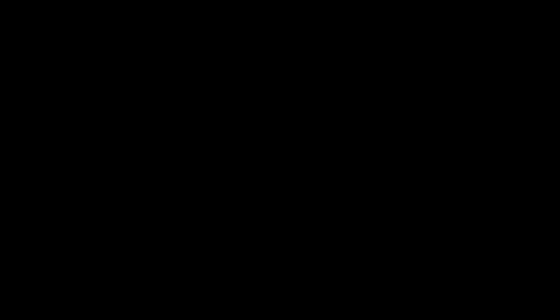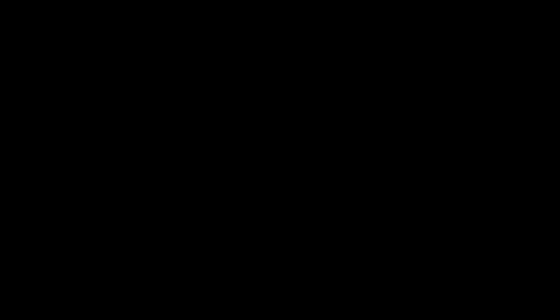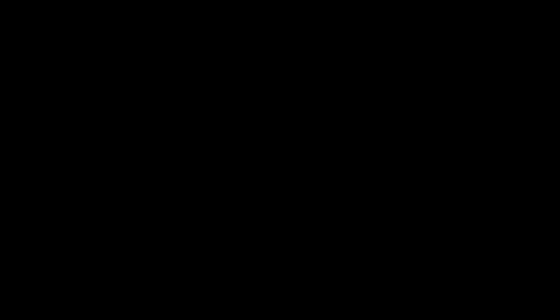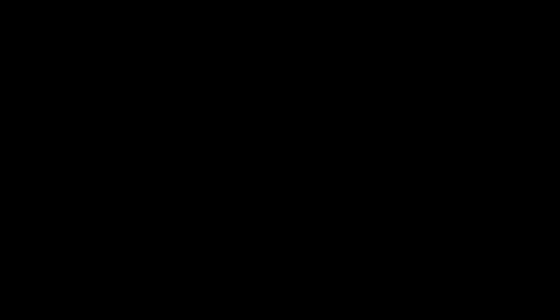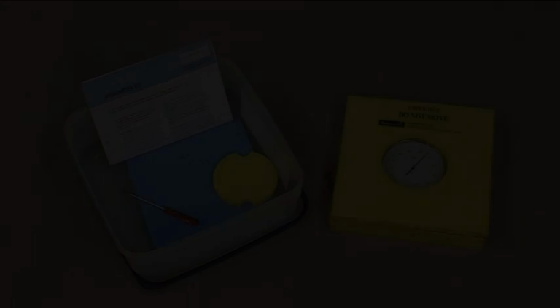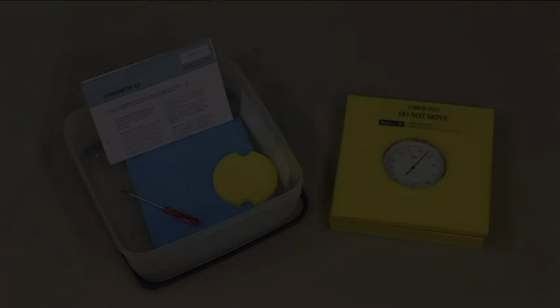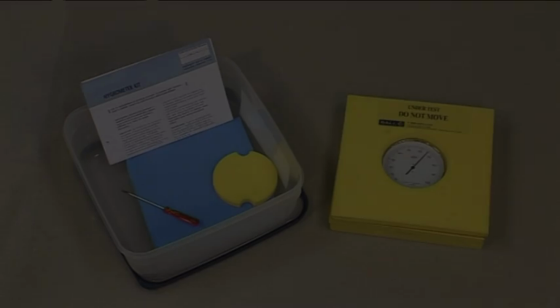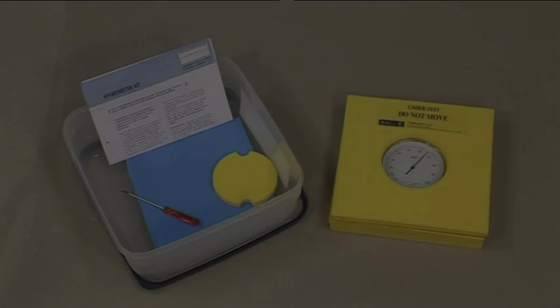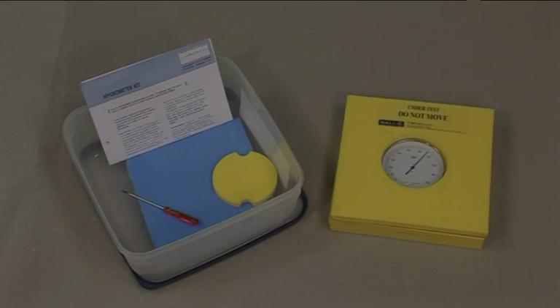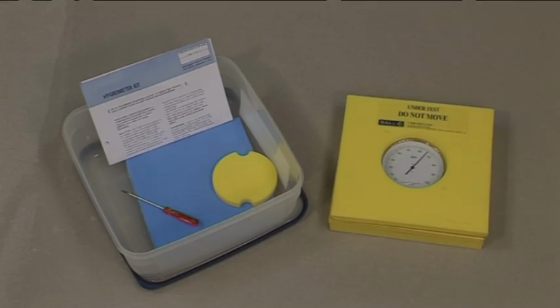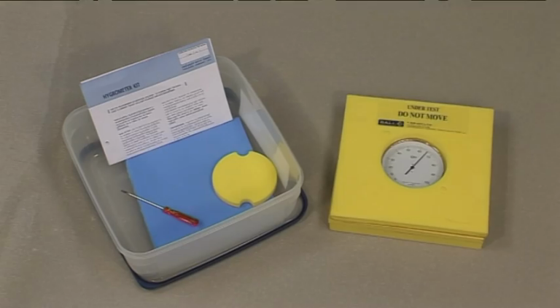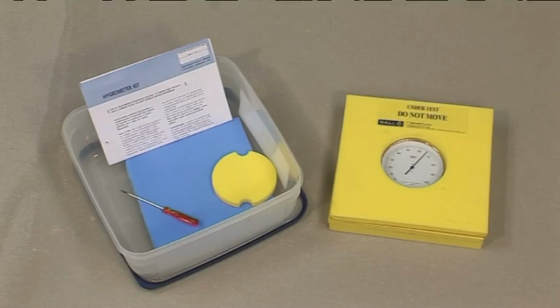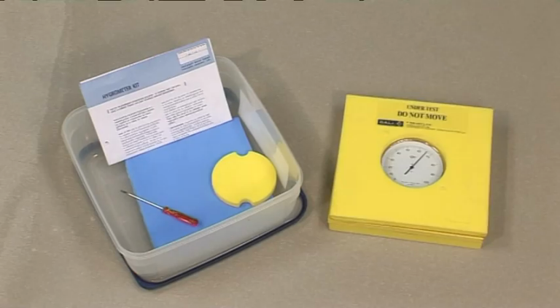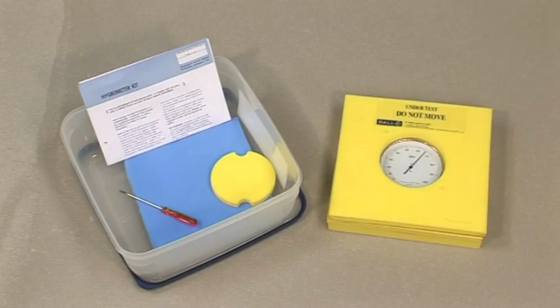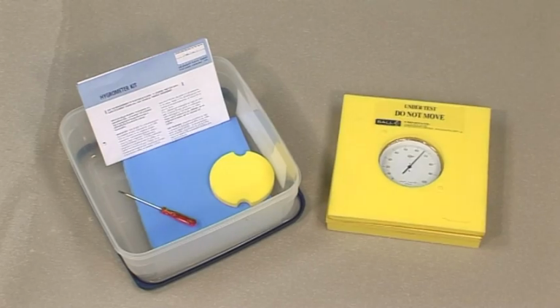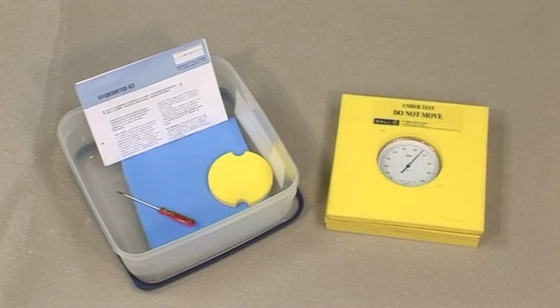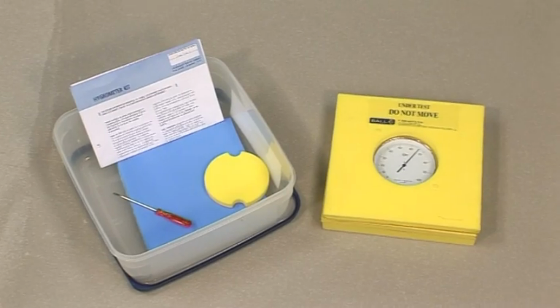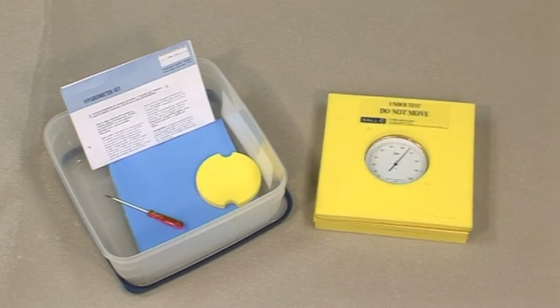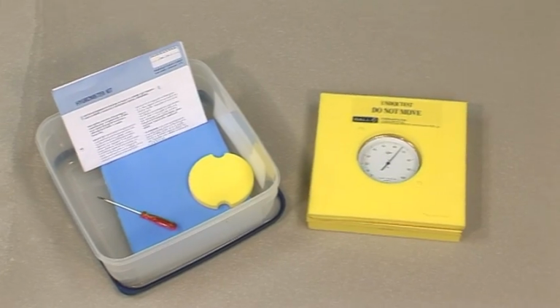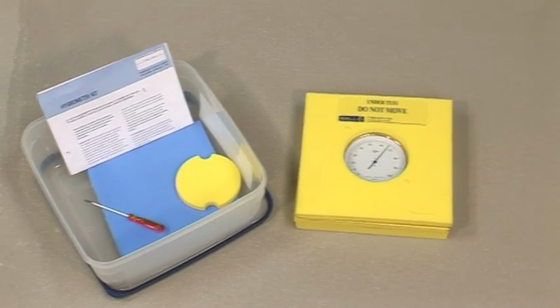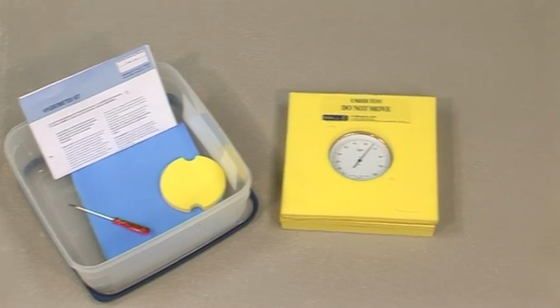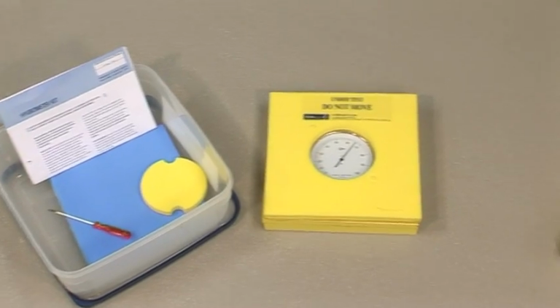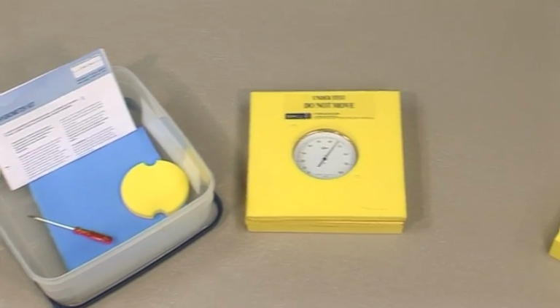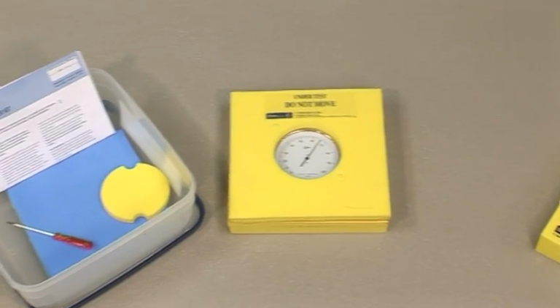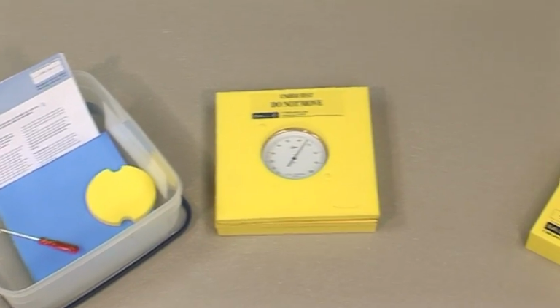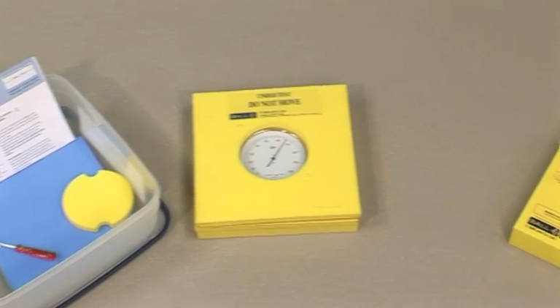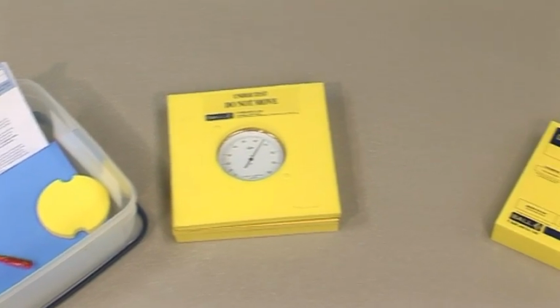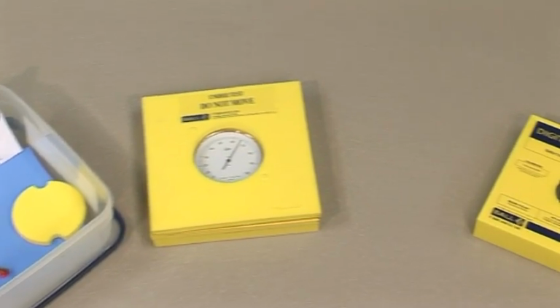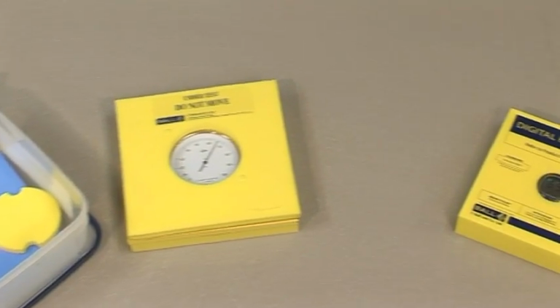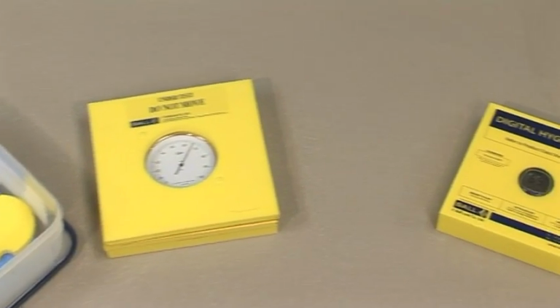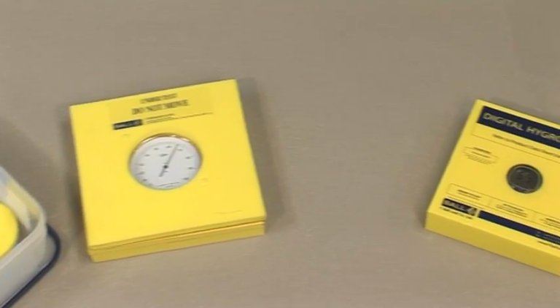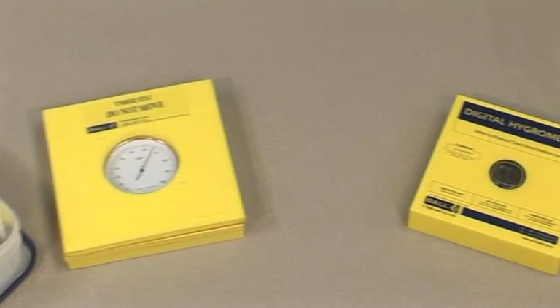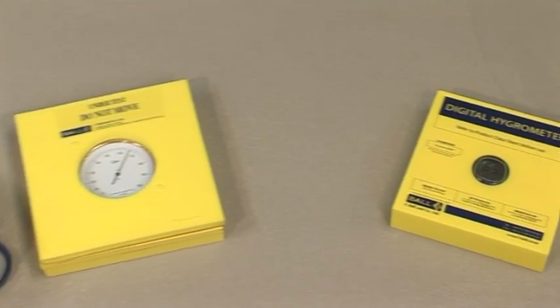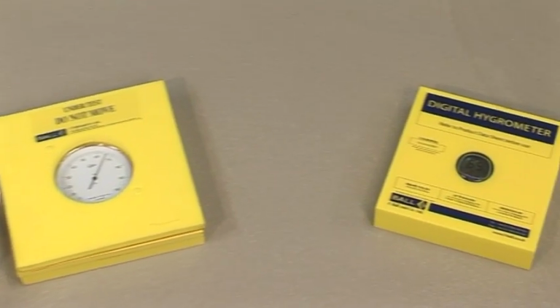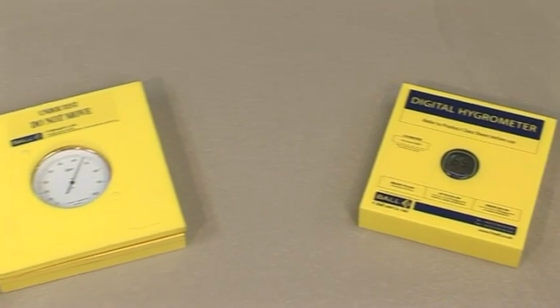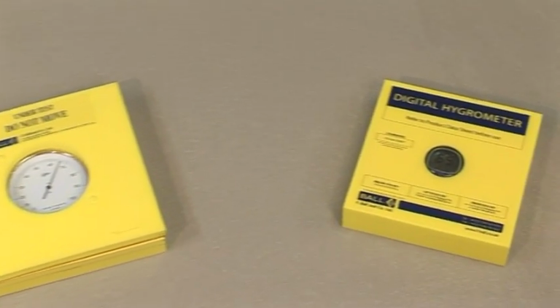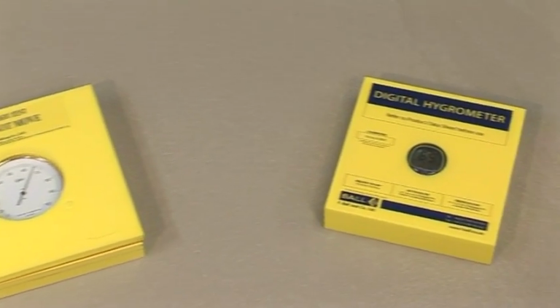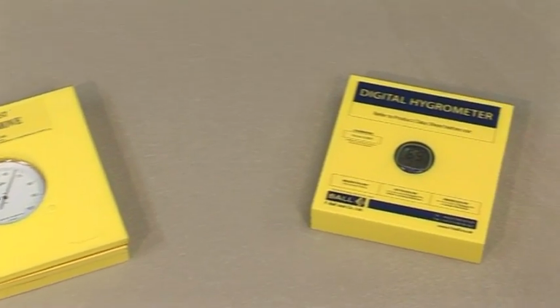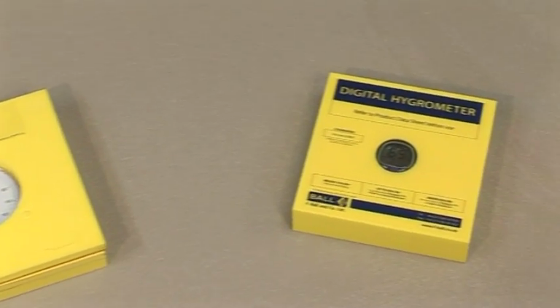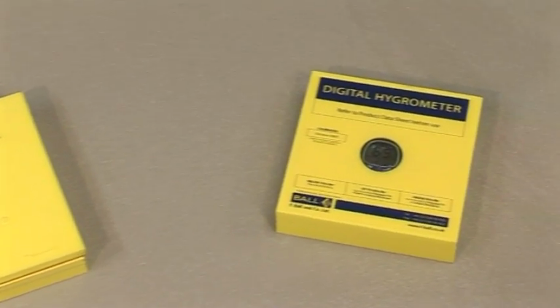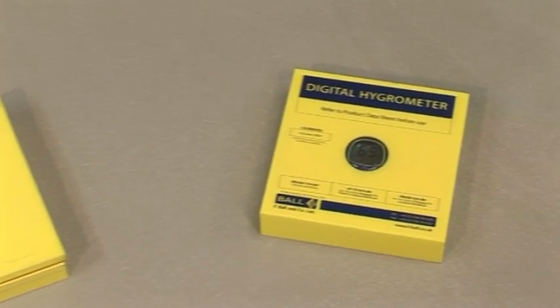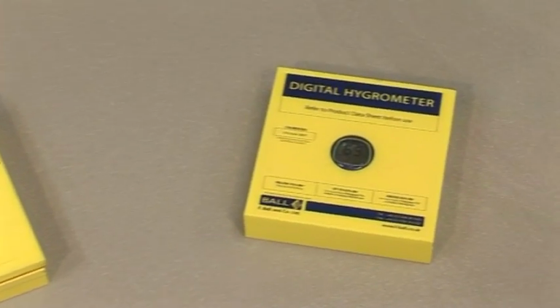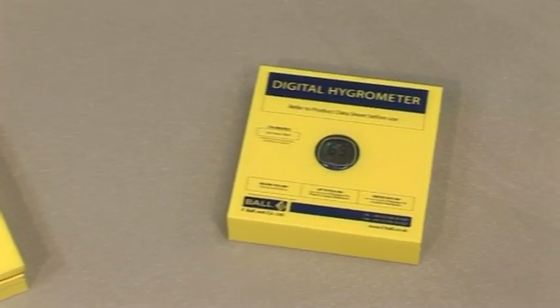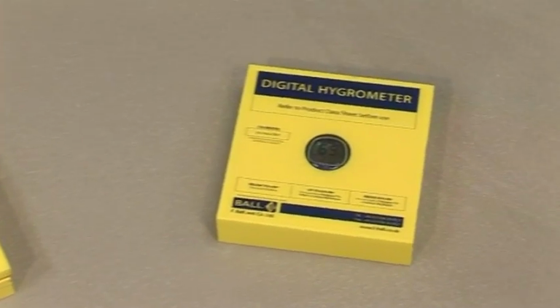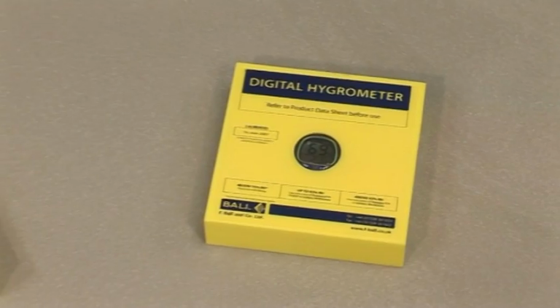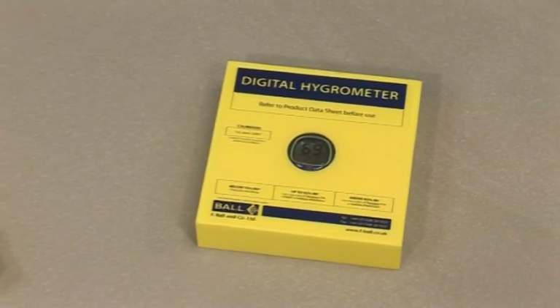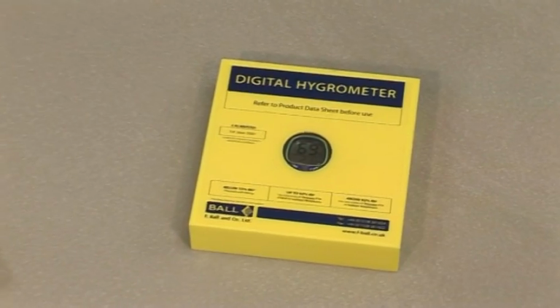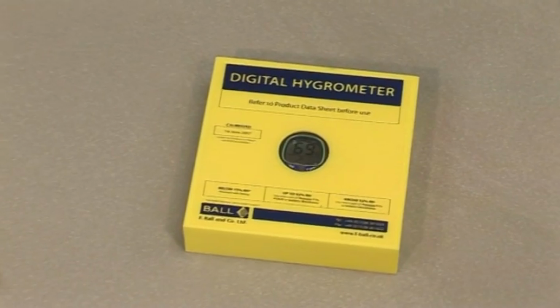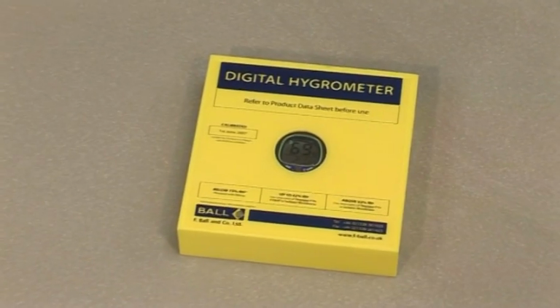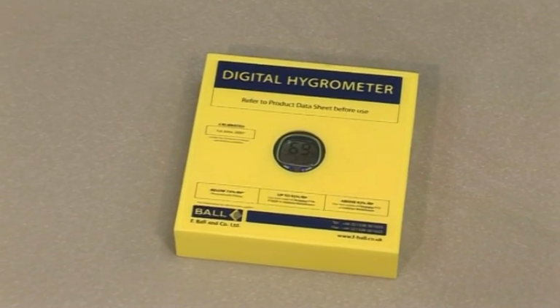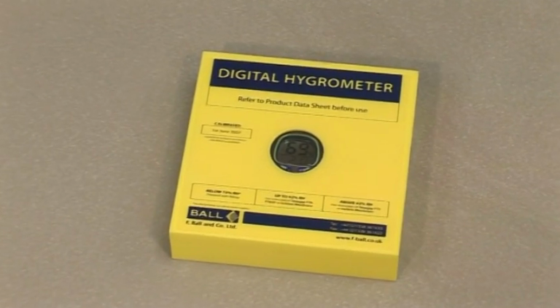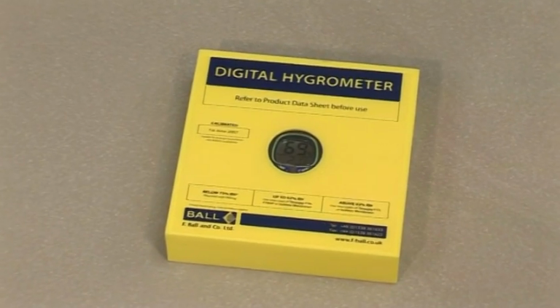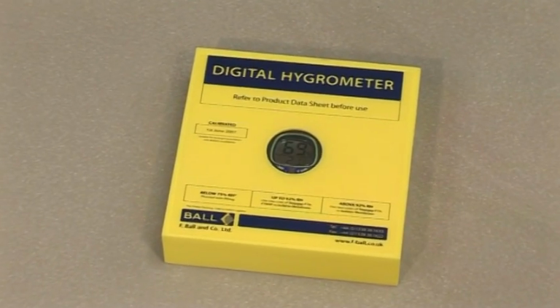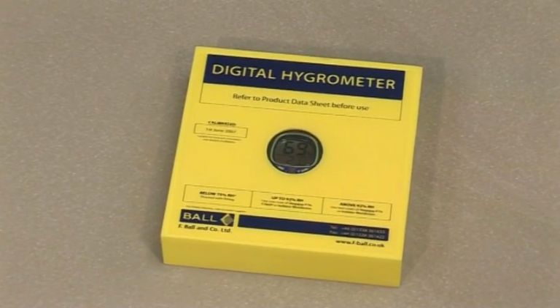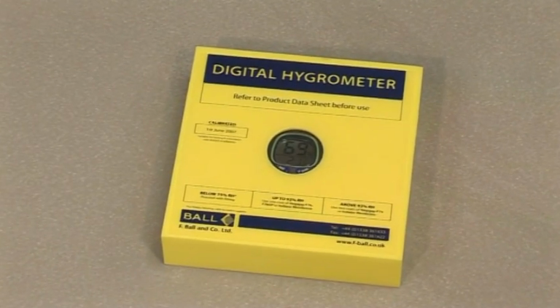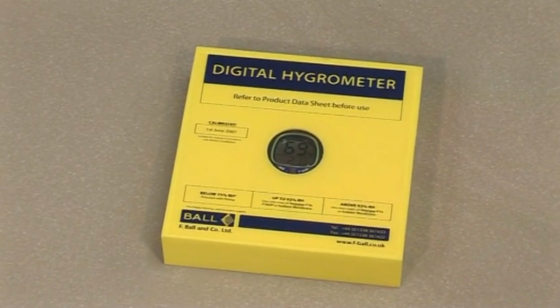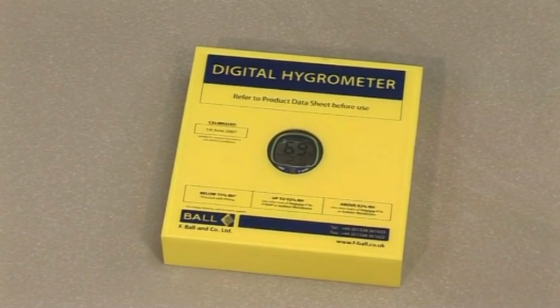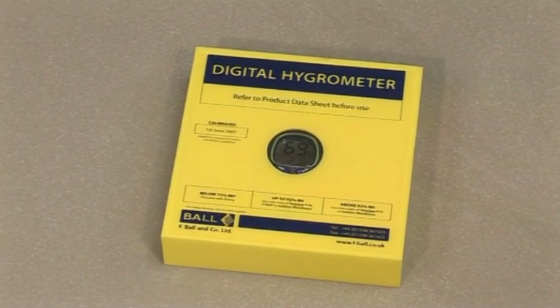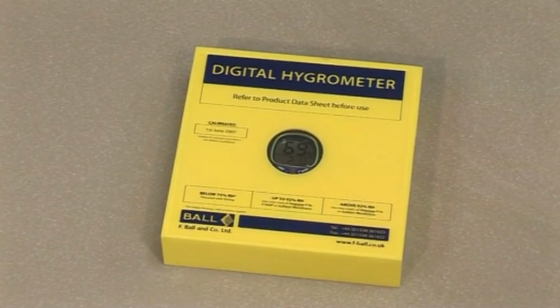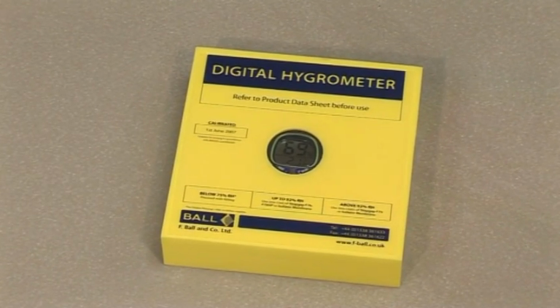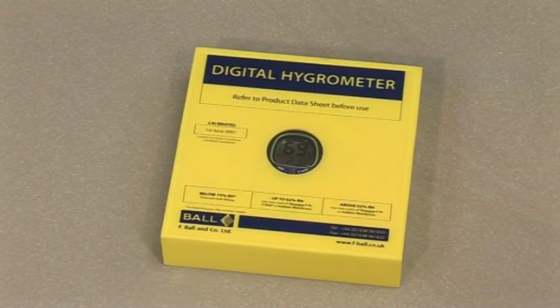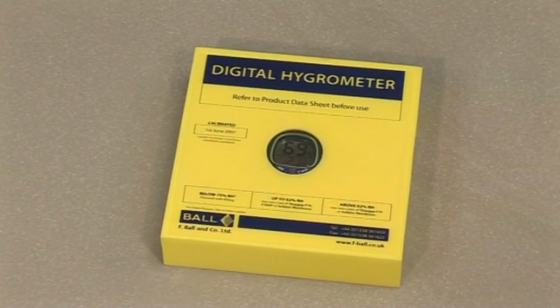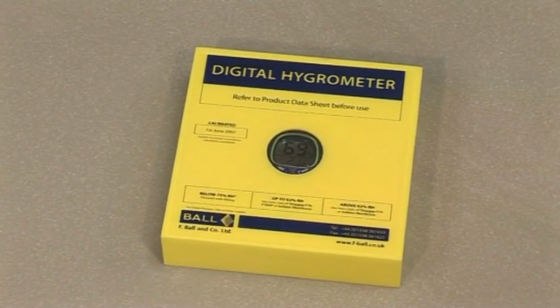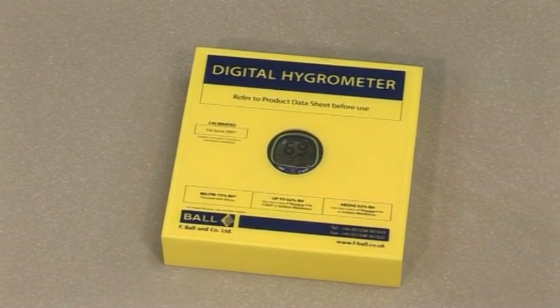The FBall Digital Hygrometer allows you to accurately determine the percentage relative humidity levels of a subfloor.